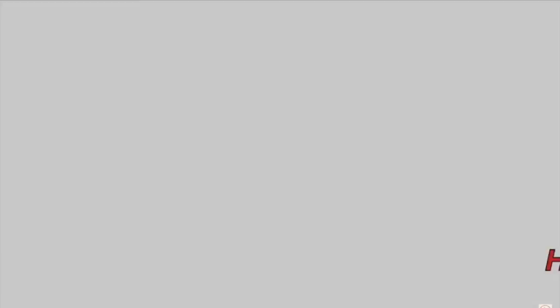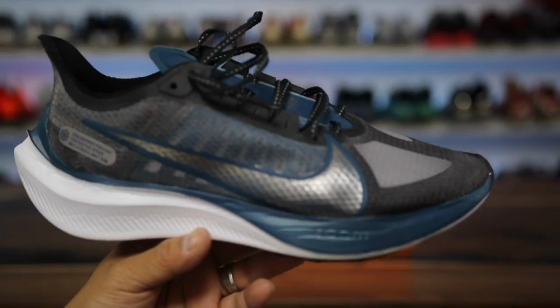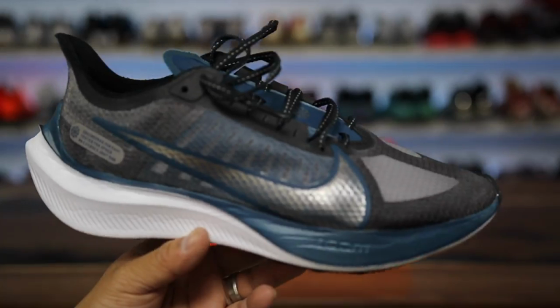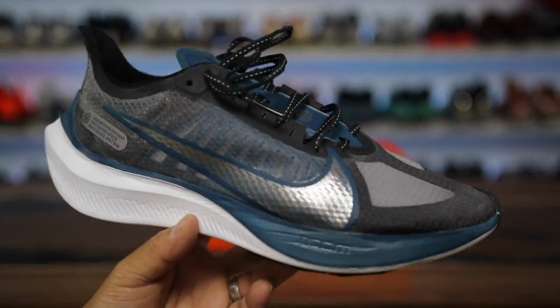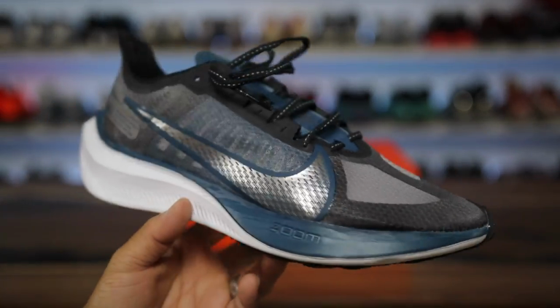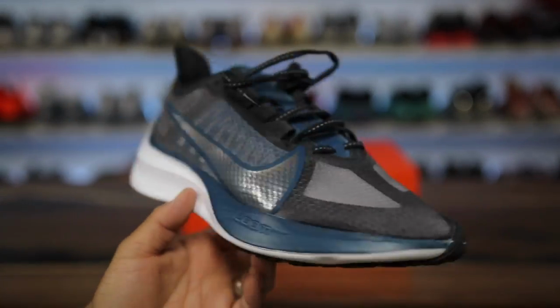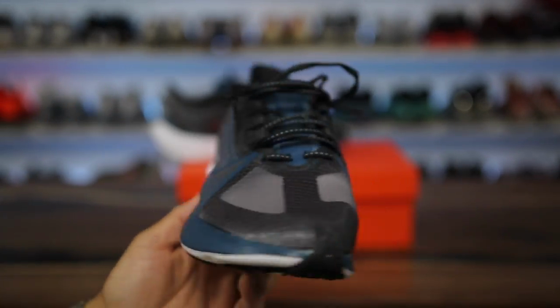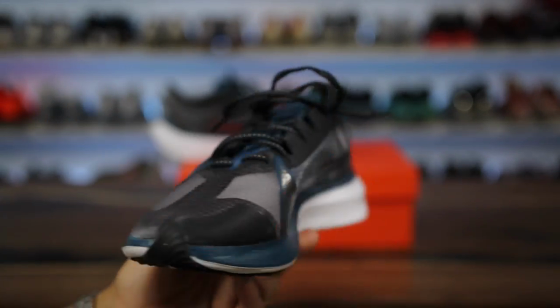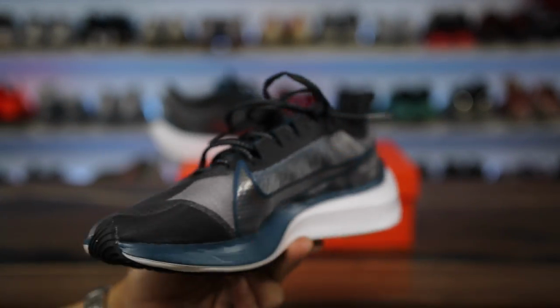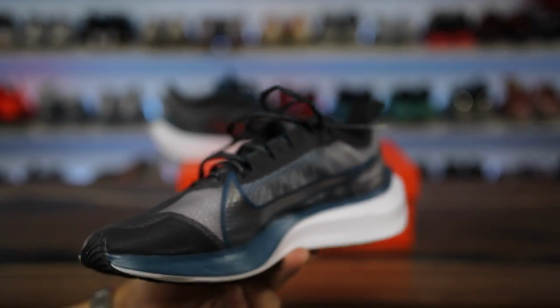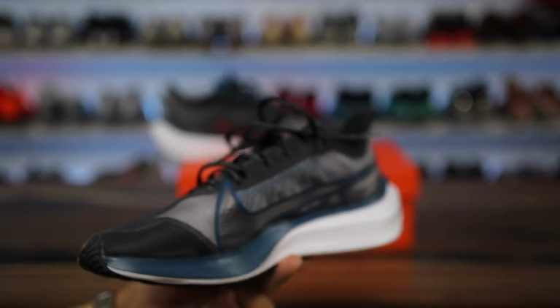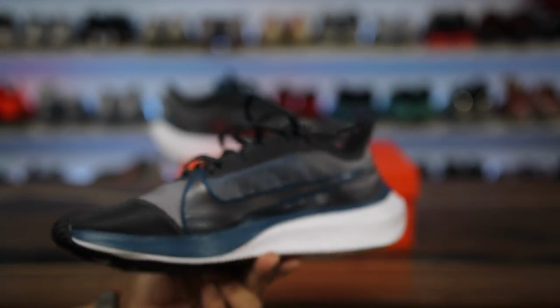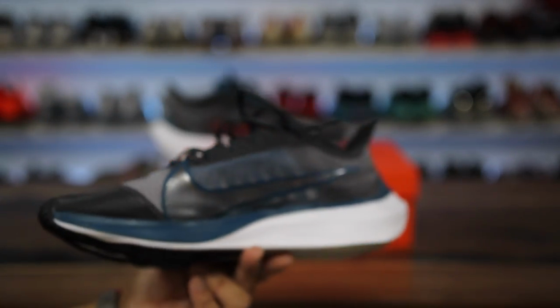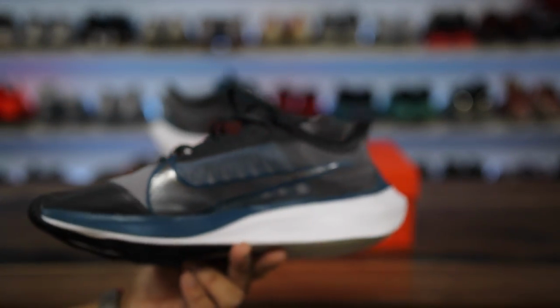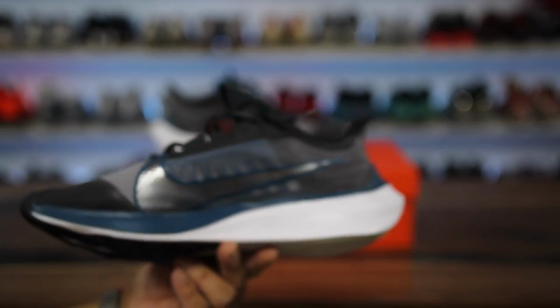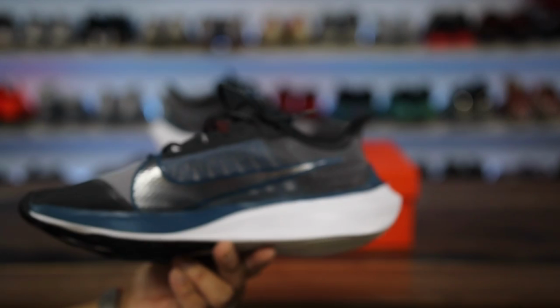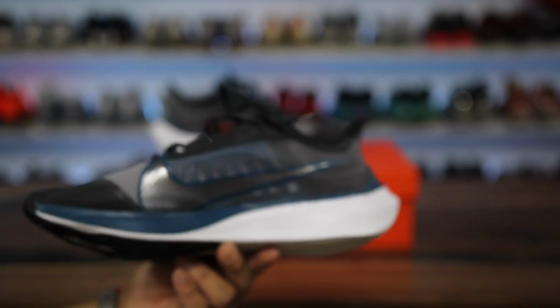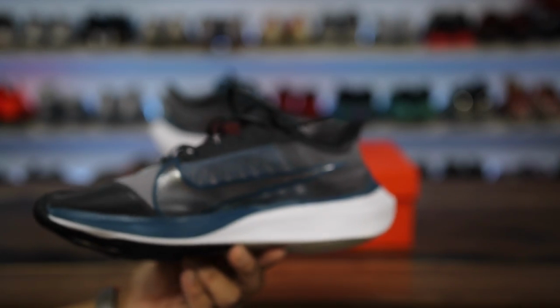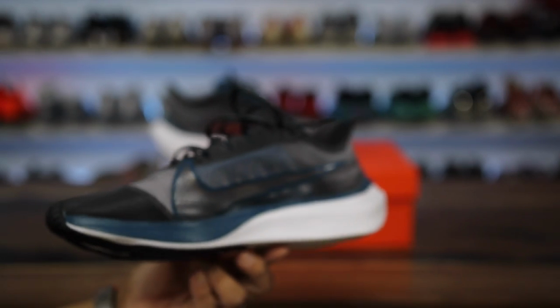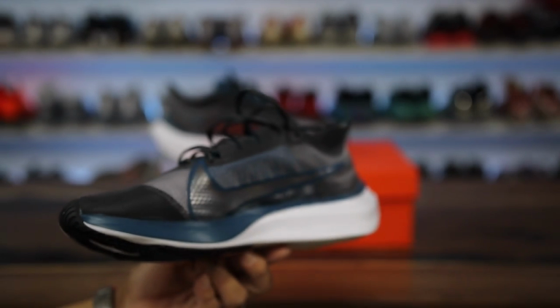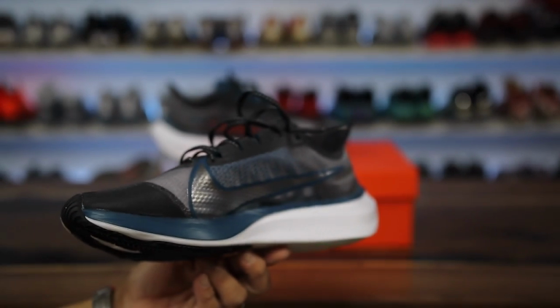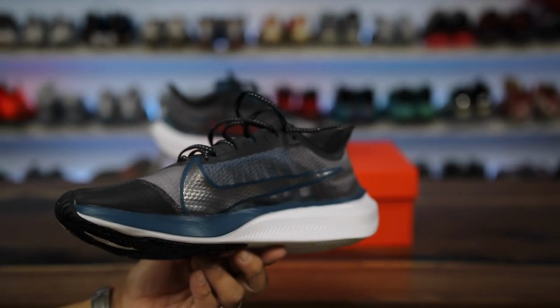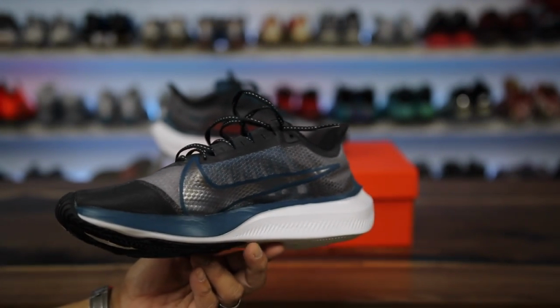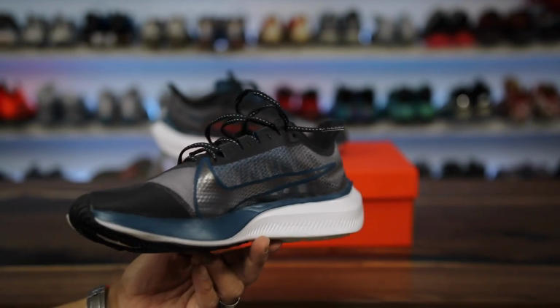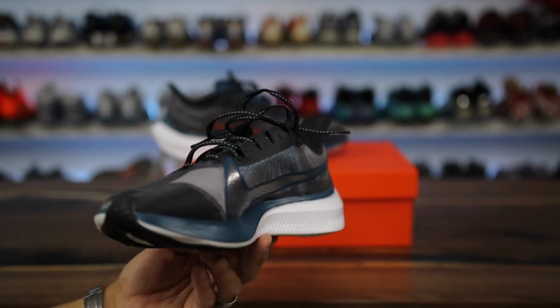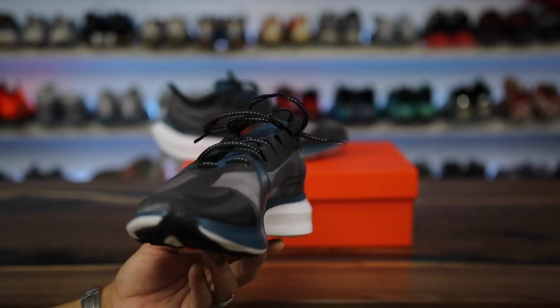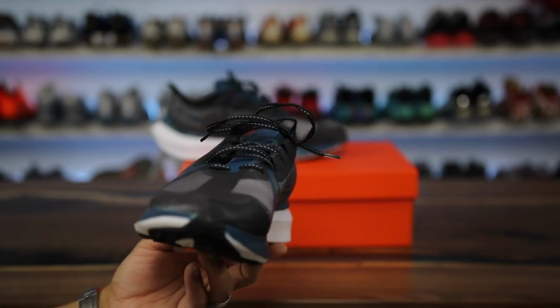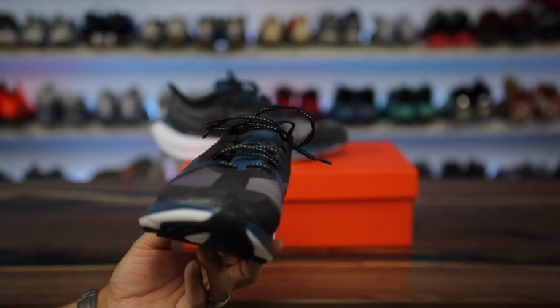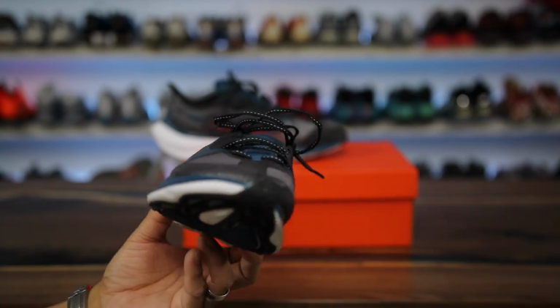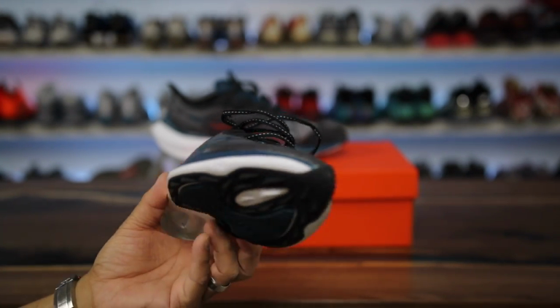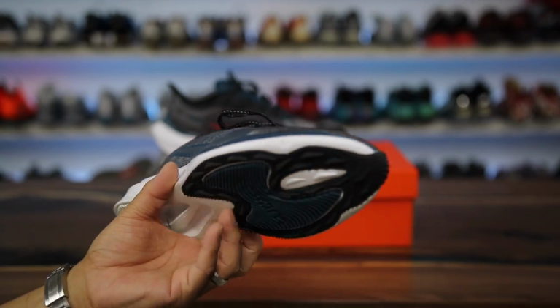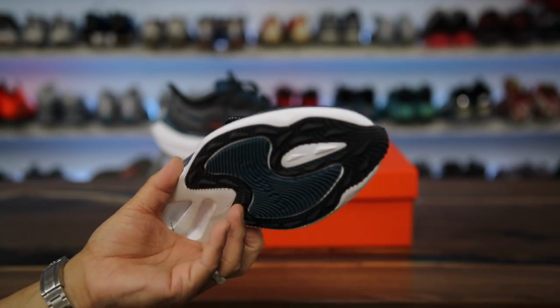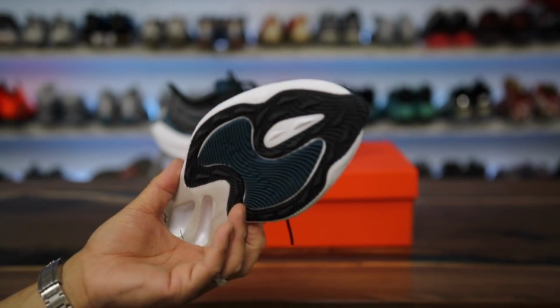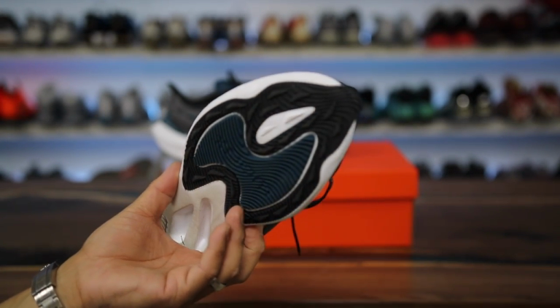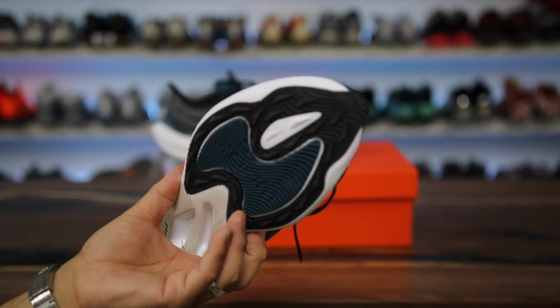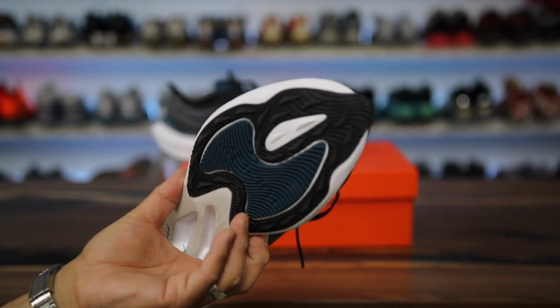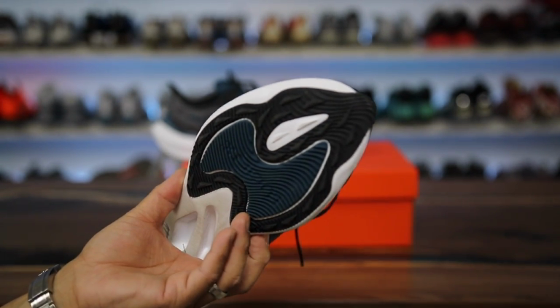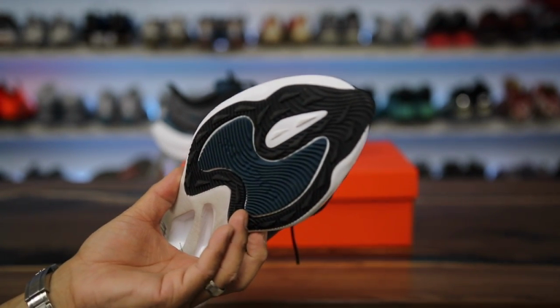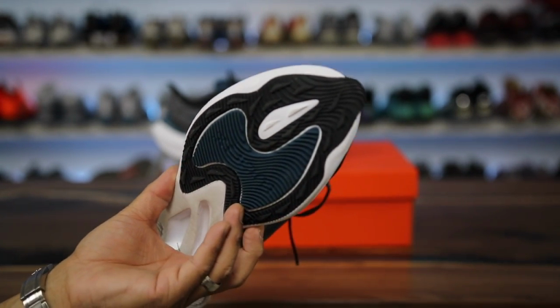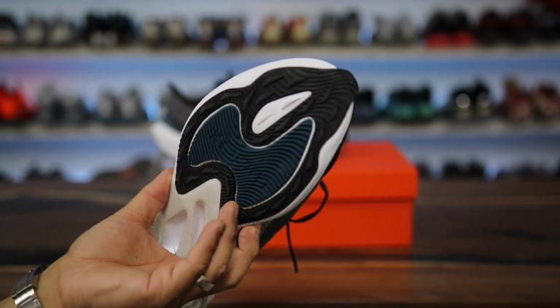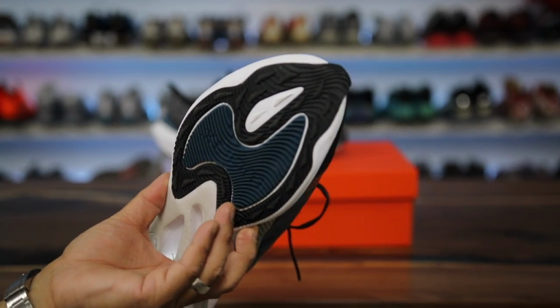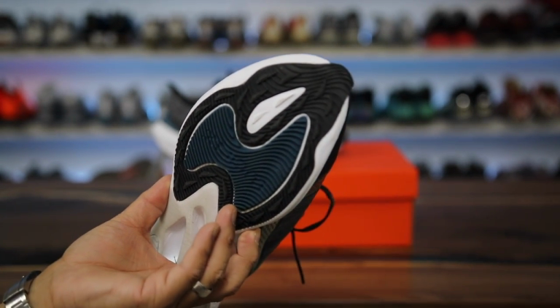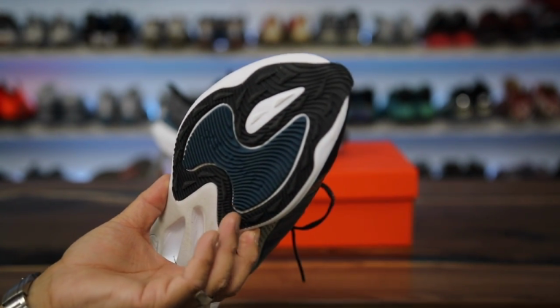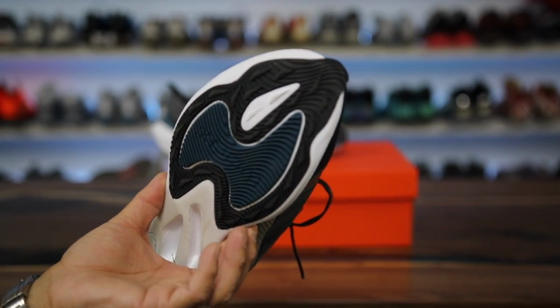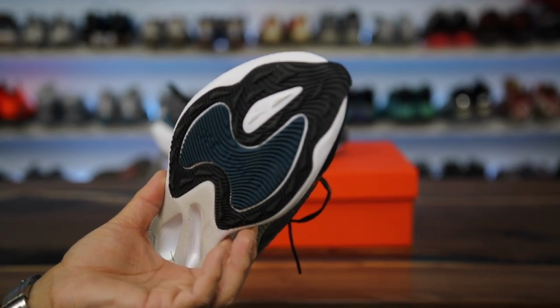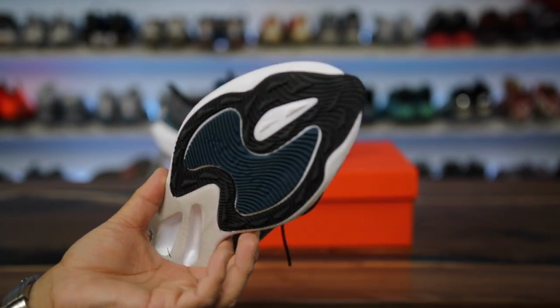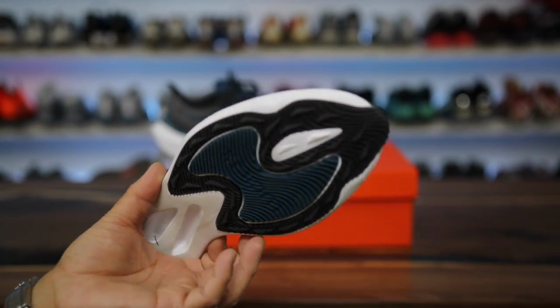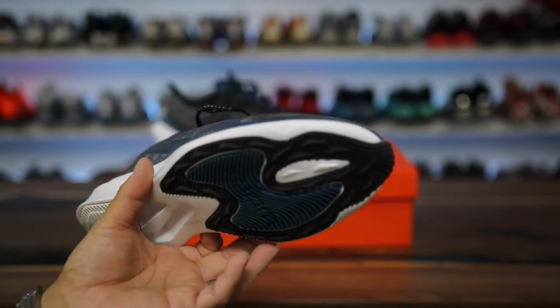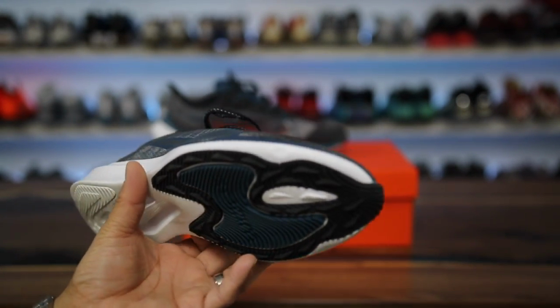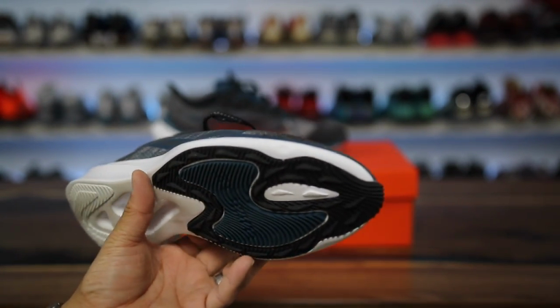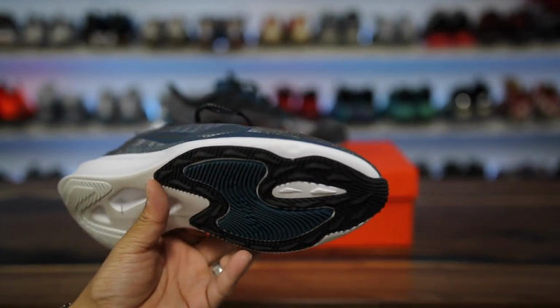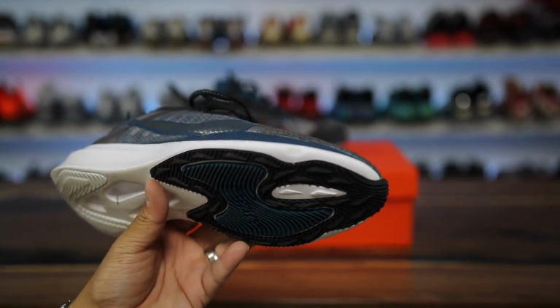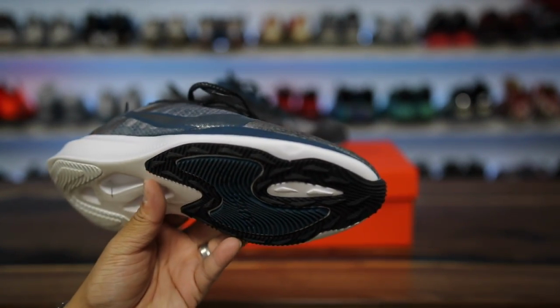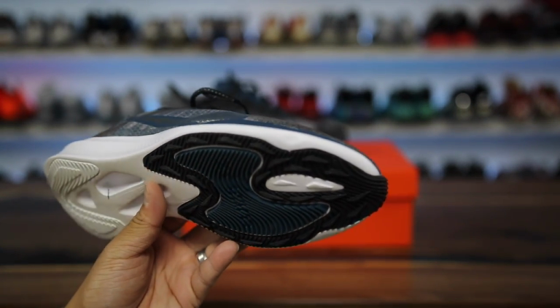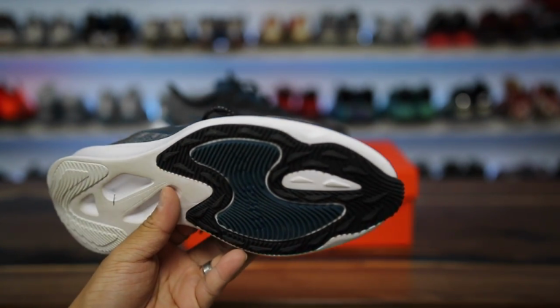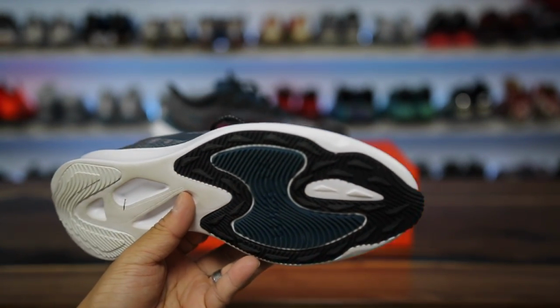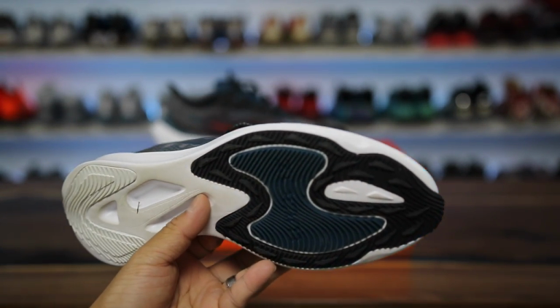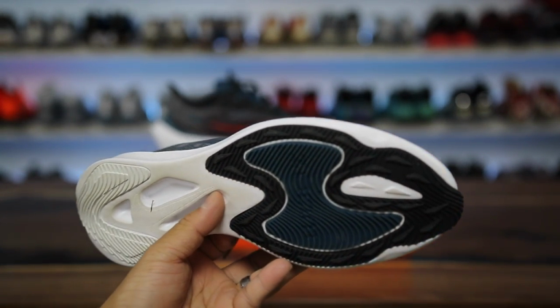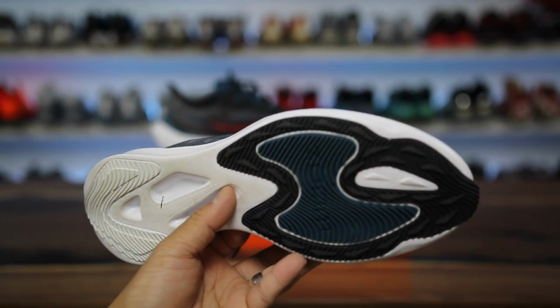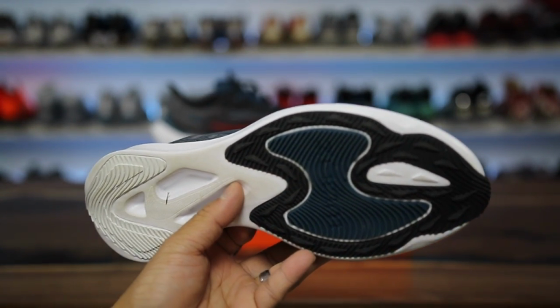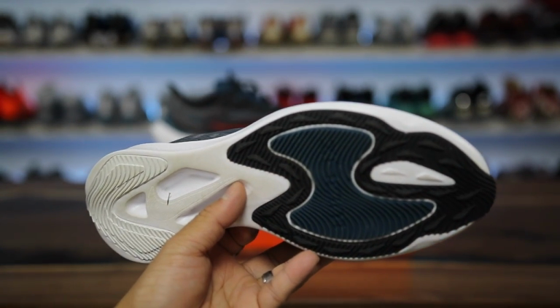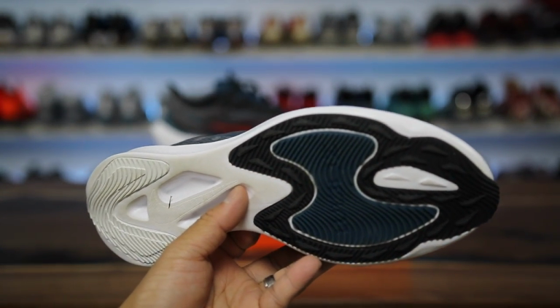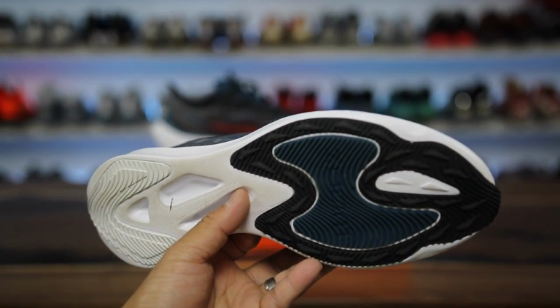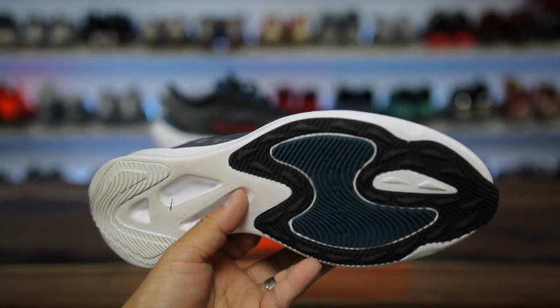What is going on guys? Hess here at CollectiveKicks.com. If you guys want to shop this week's top sneaker deals, check the link in the description, and happy shopping.